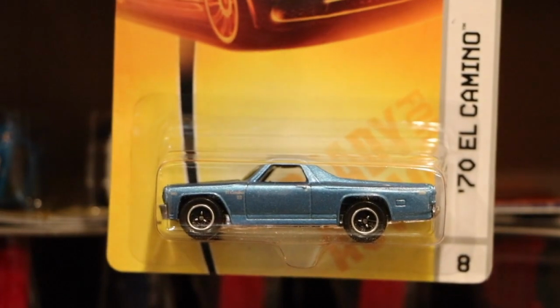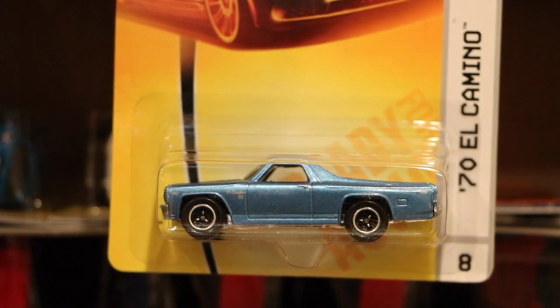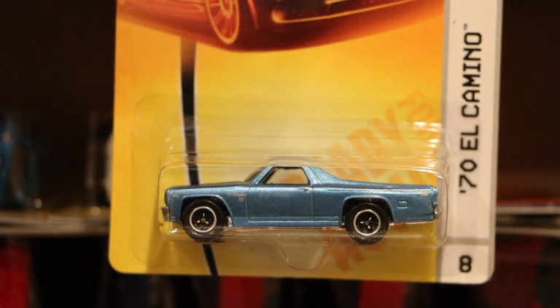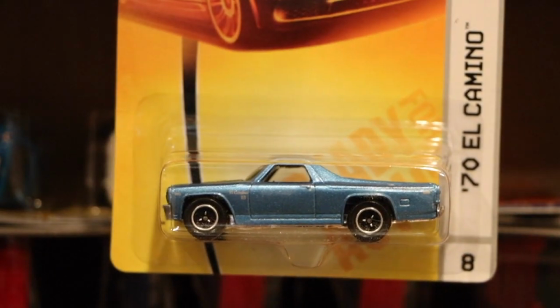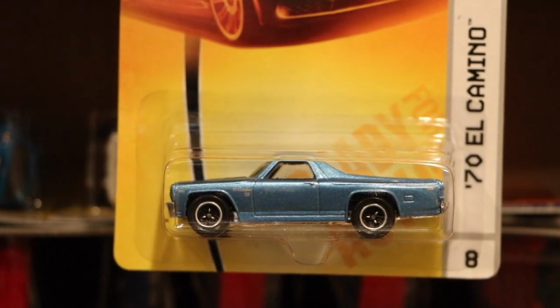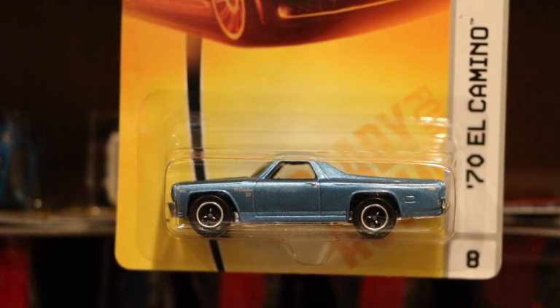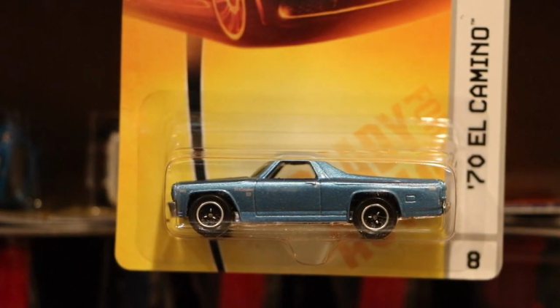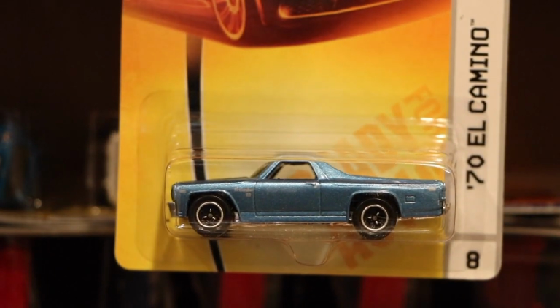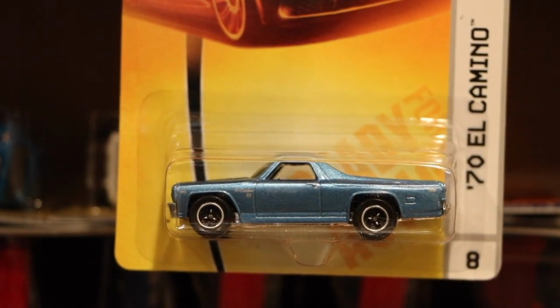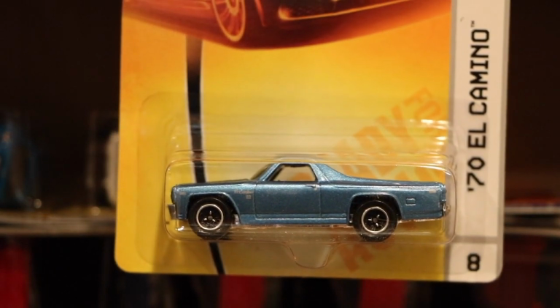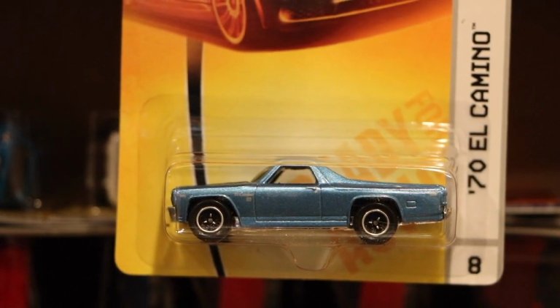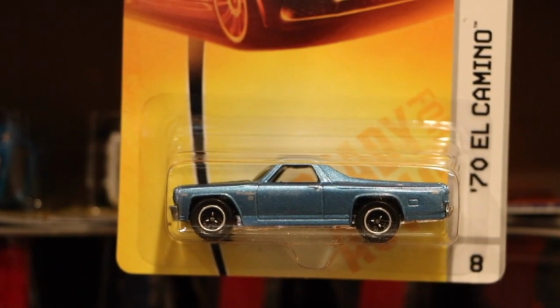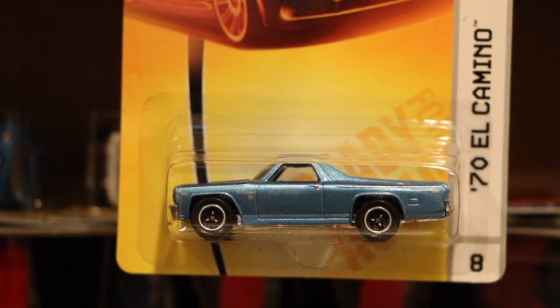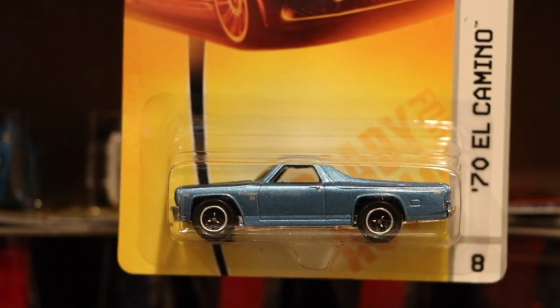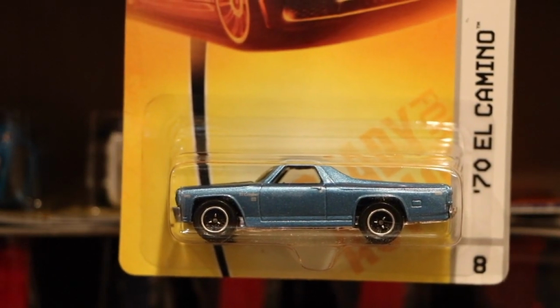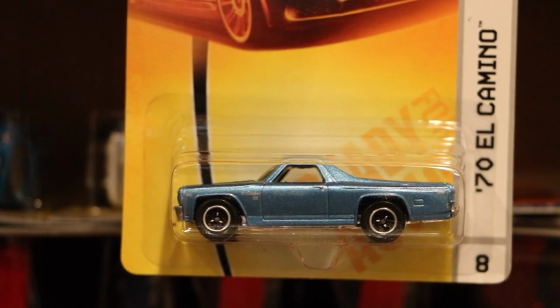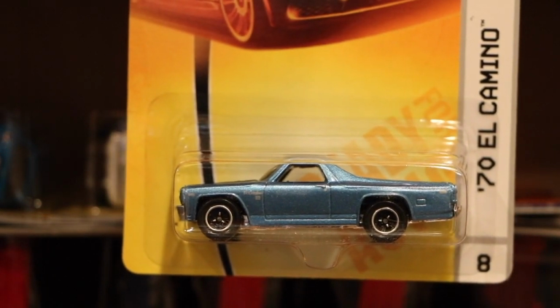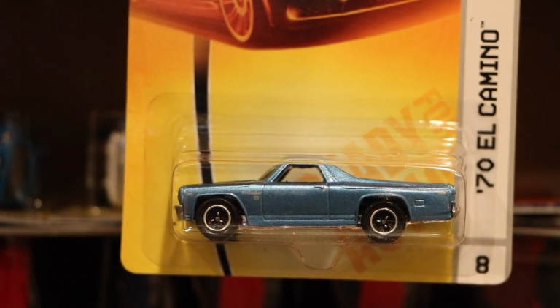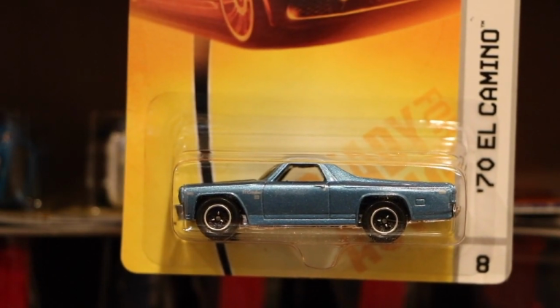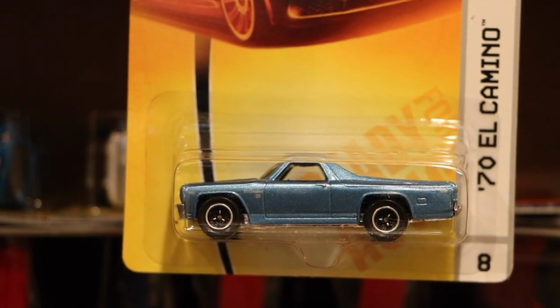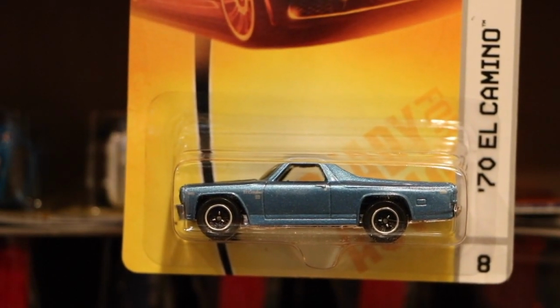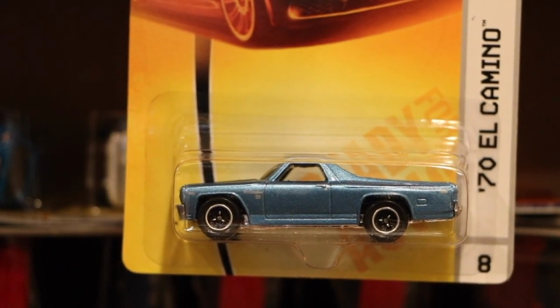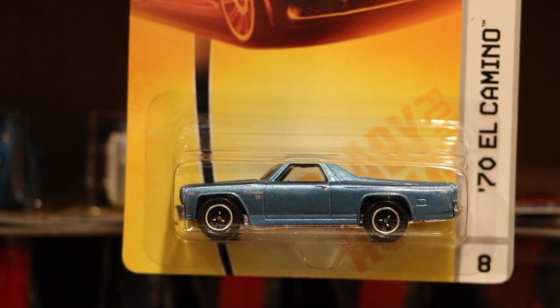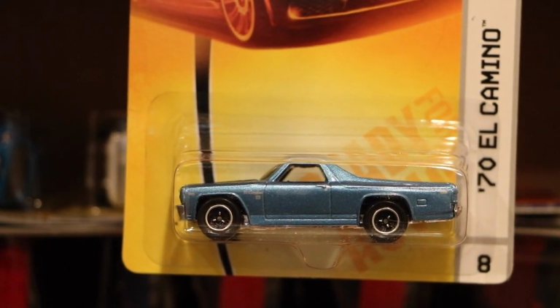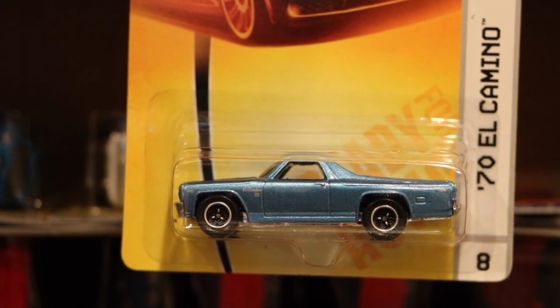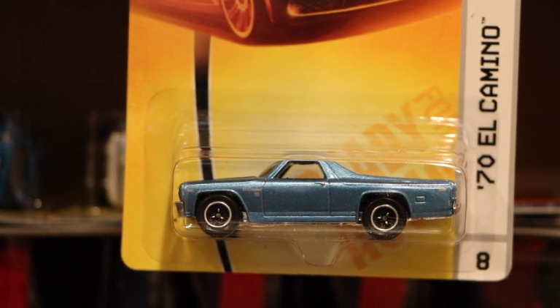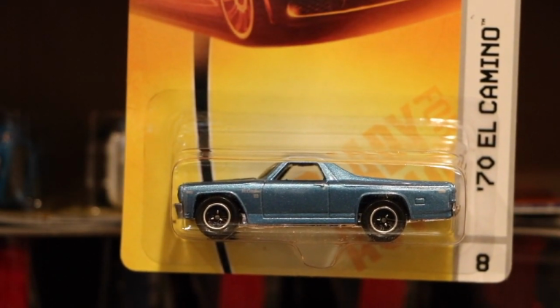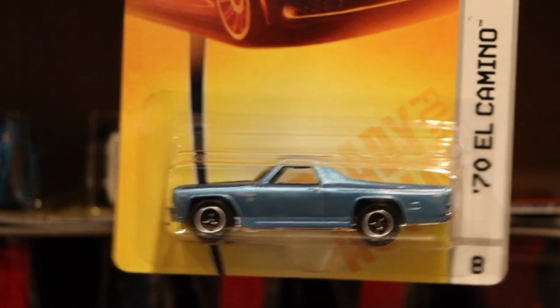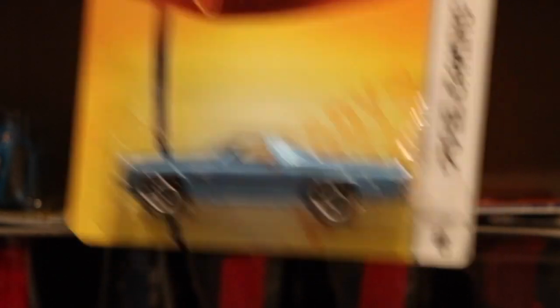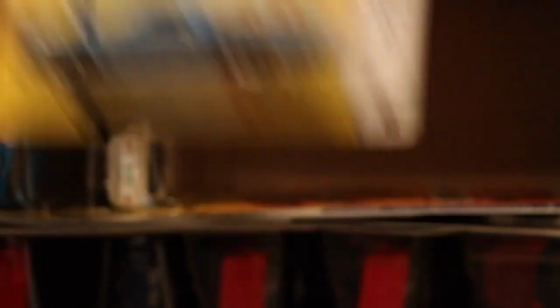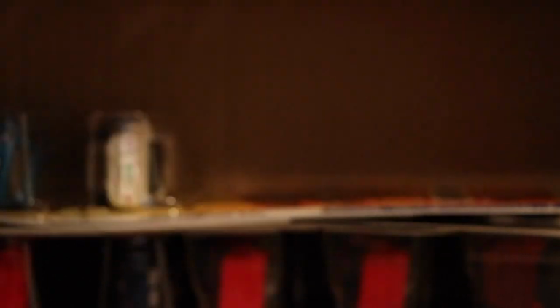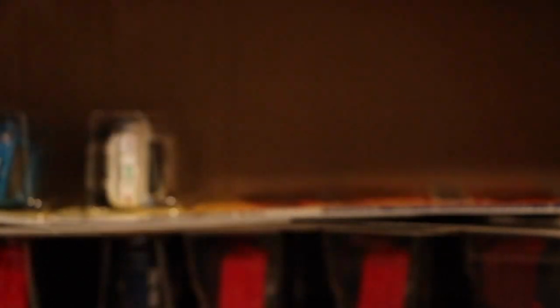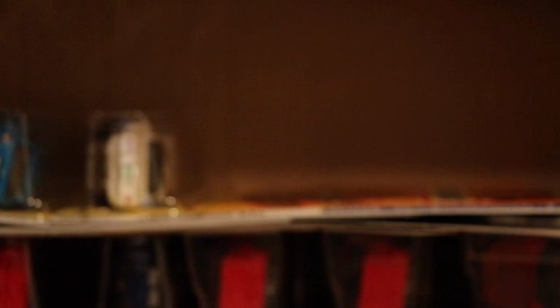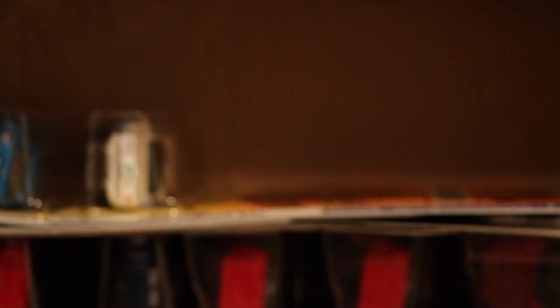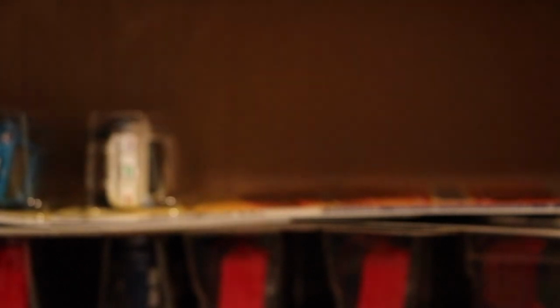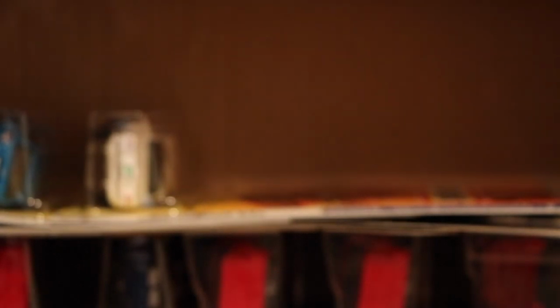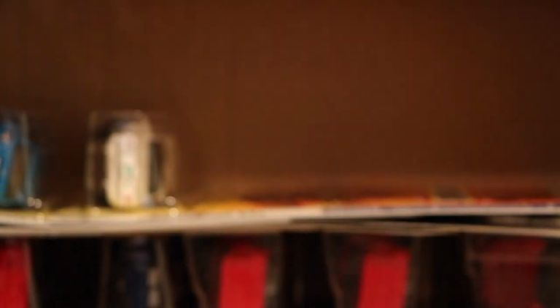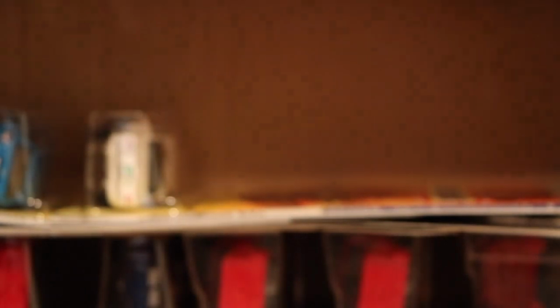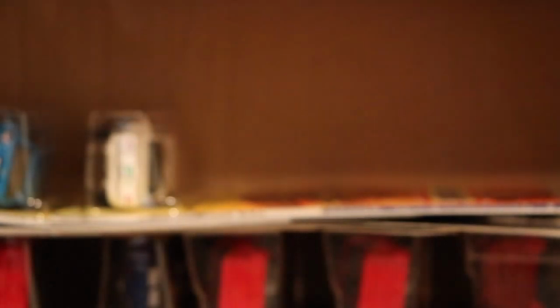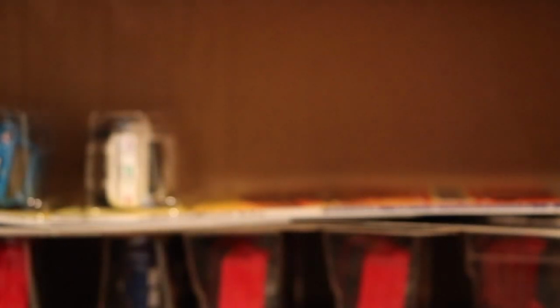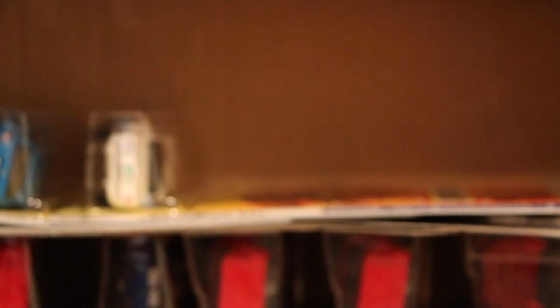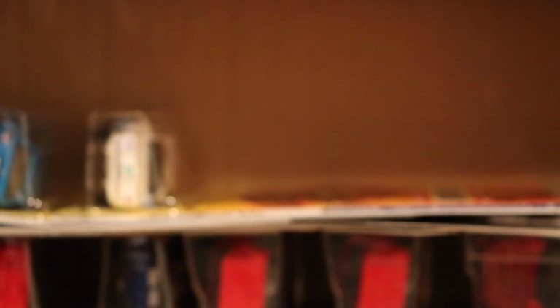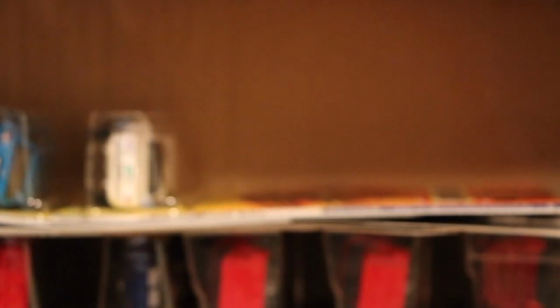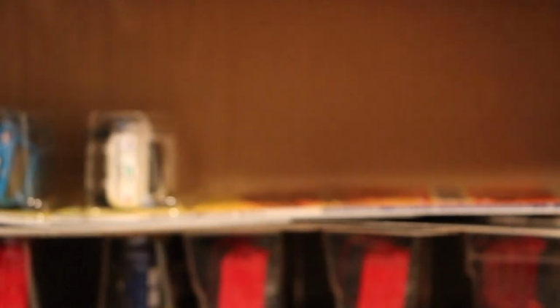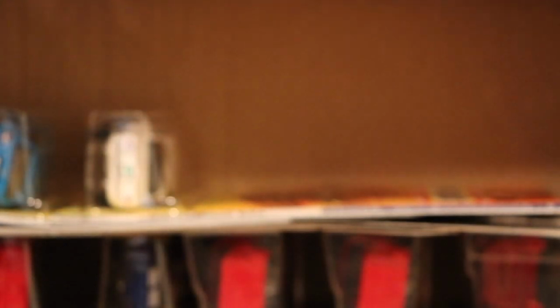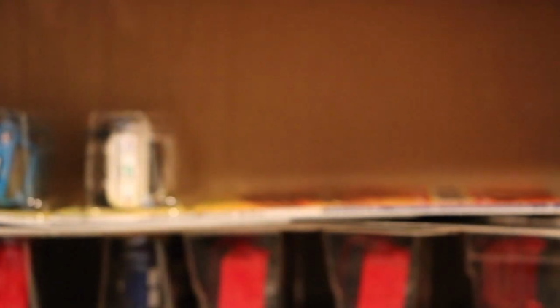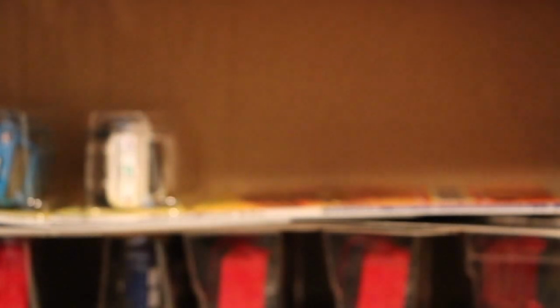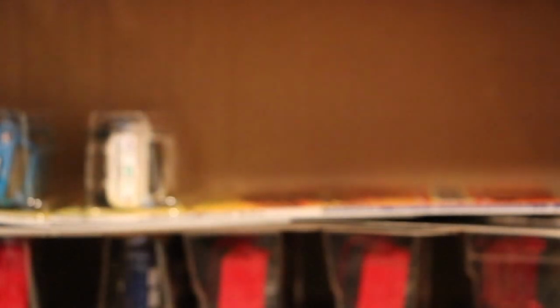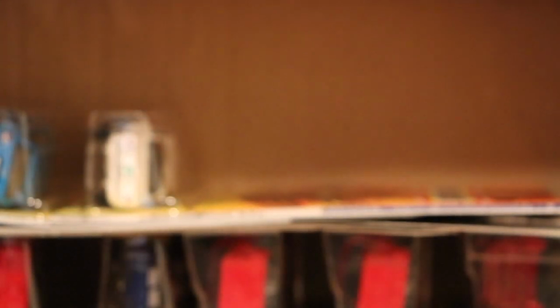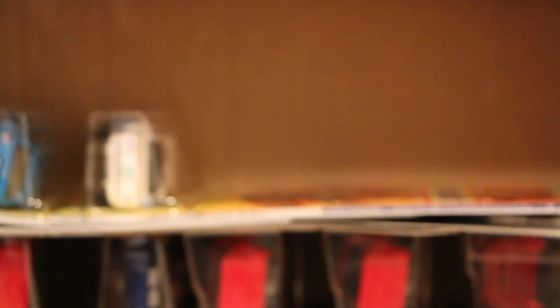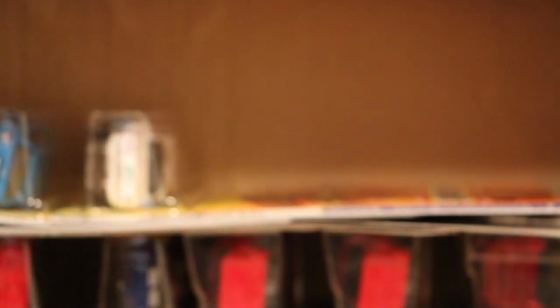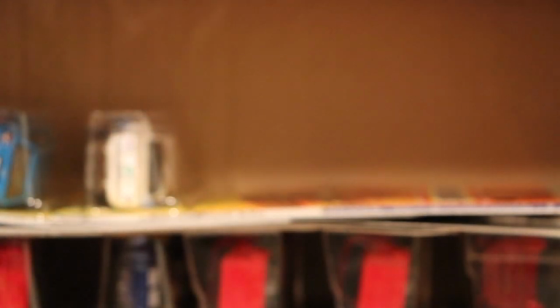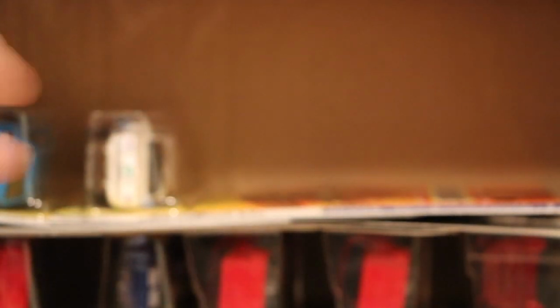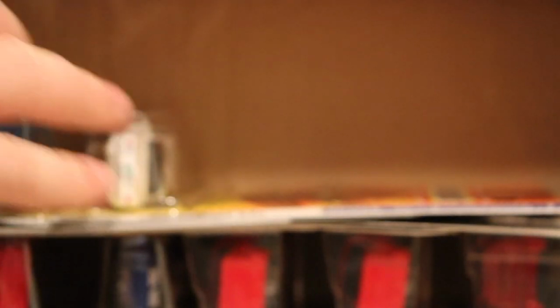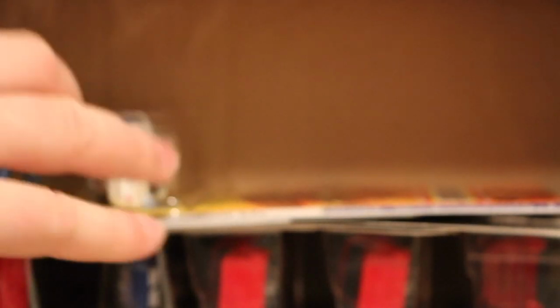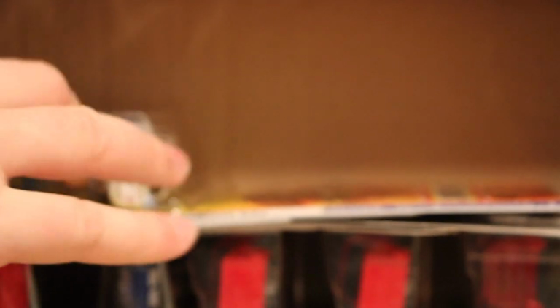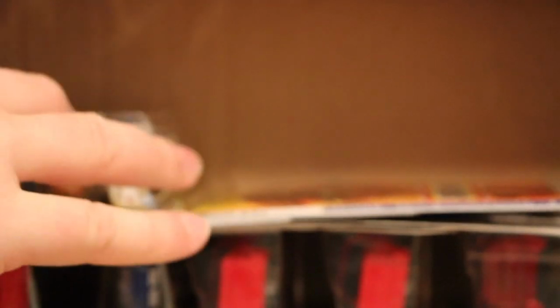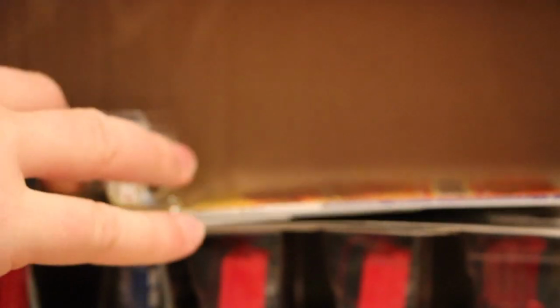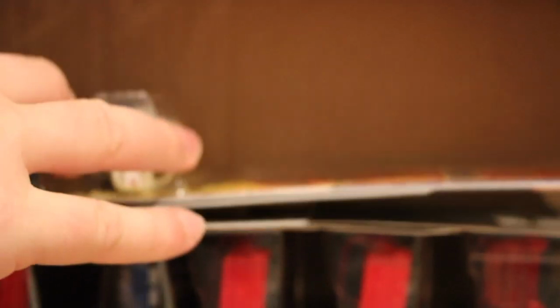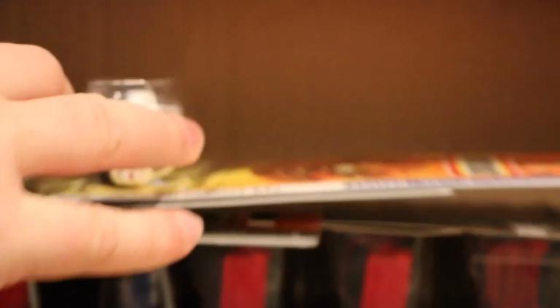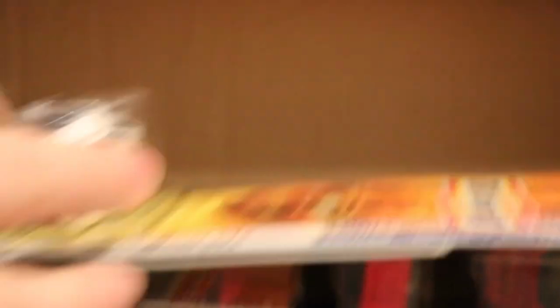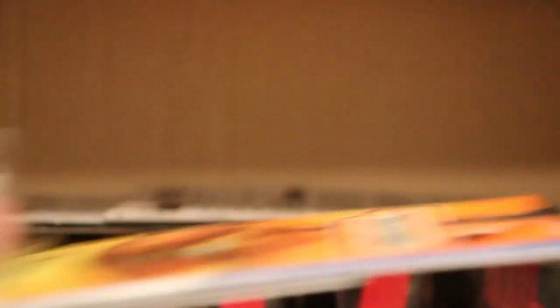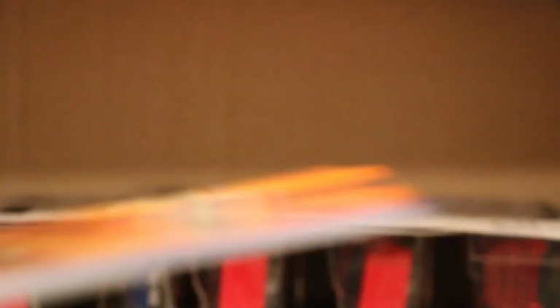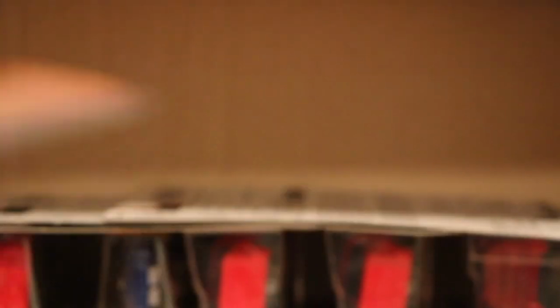70 El Camino. Once again, these cases were full of current classics.